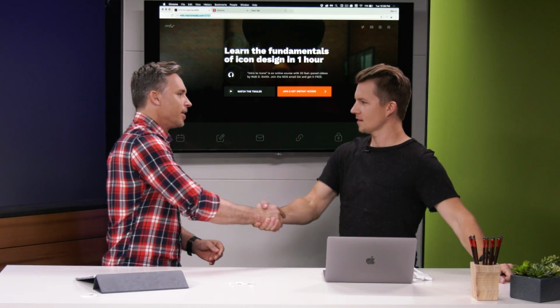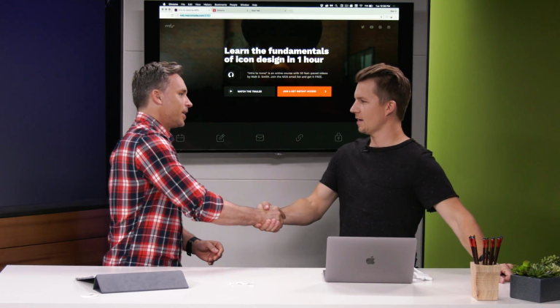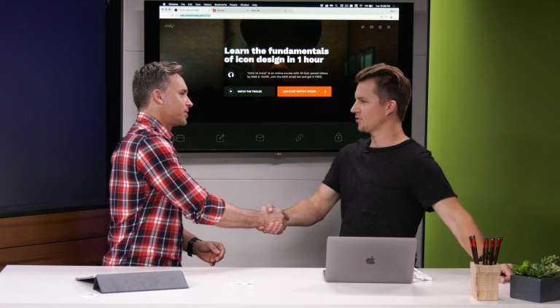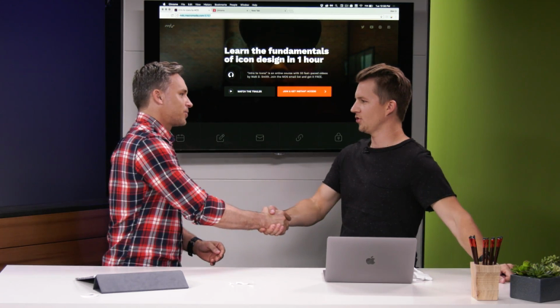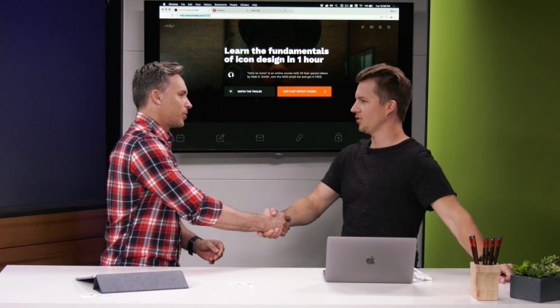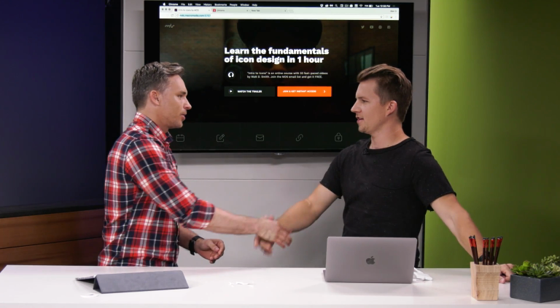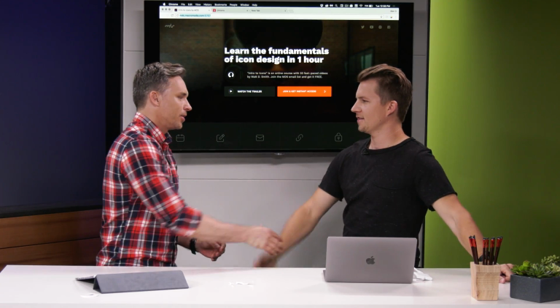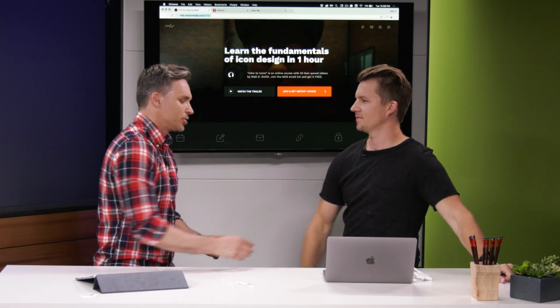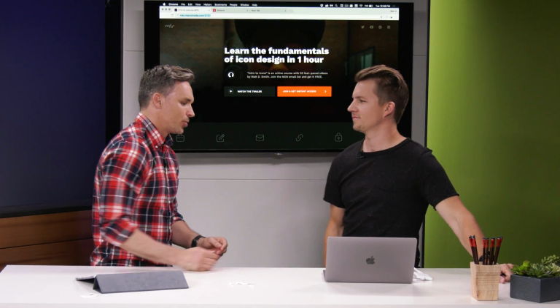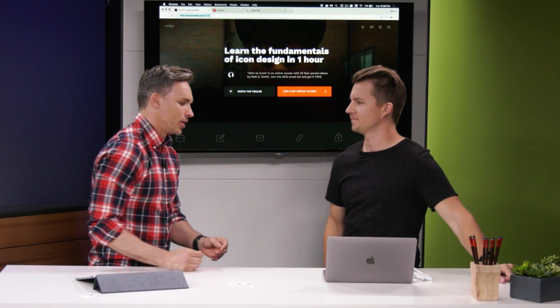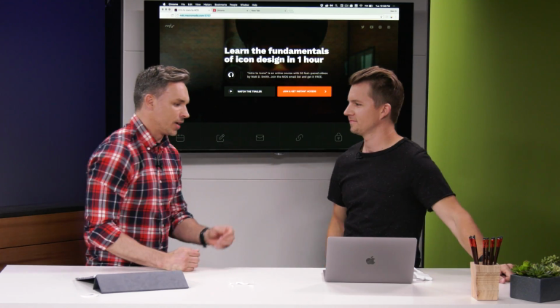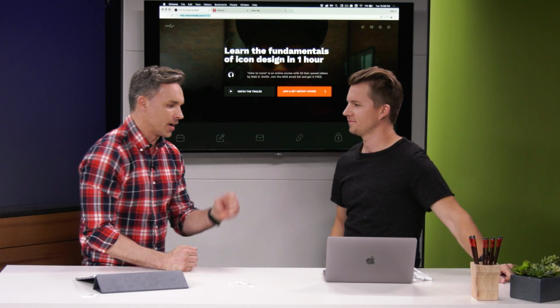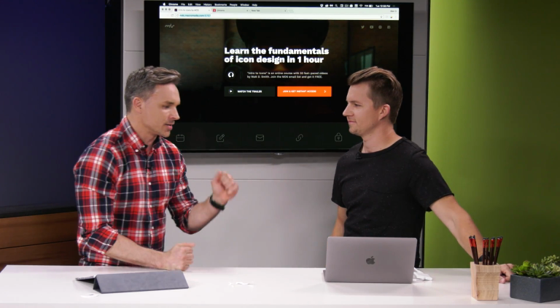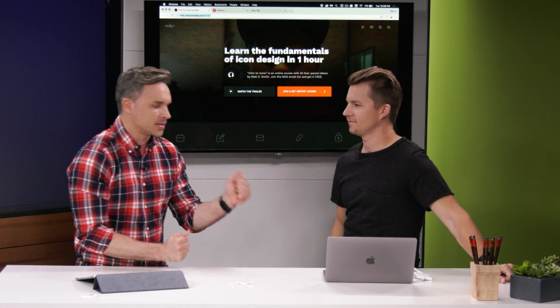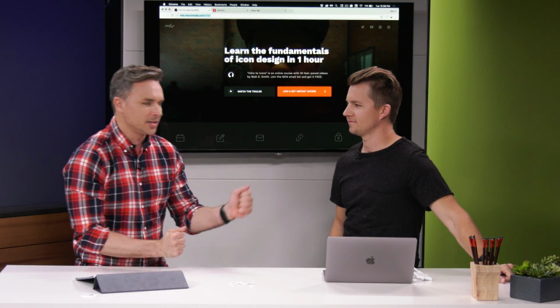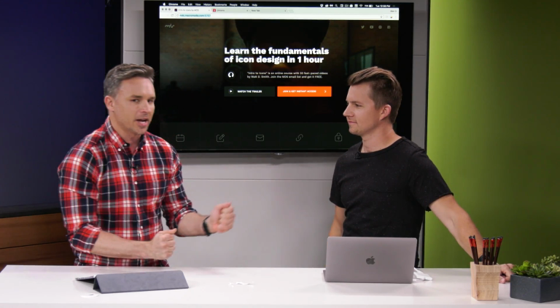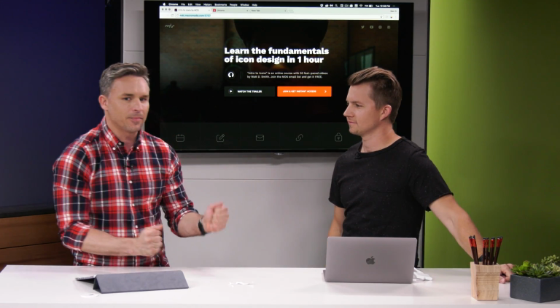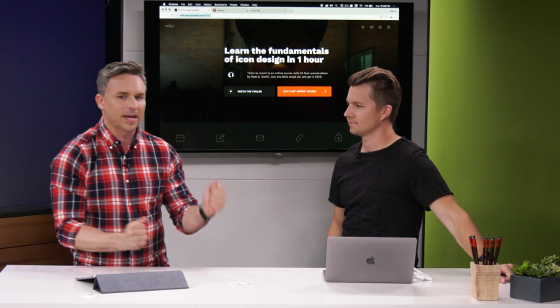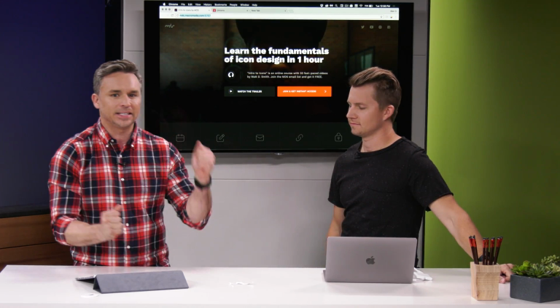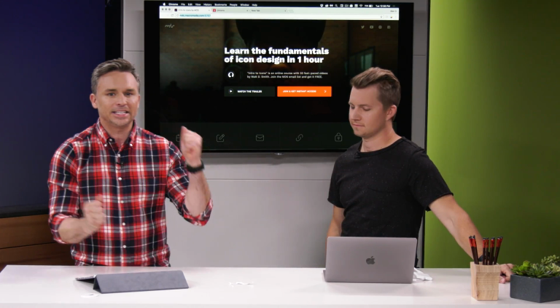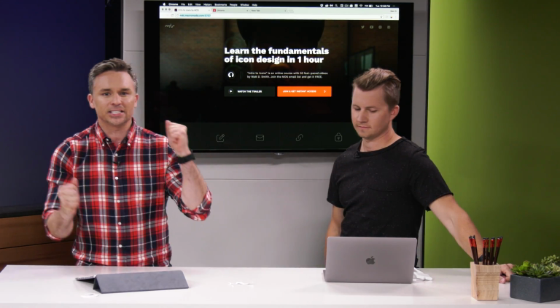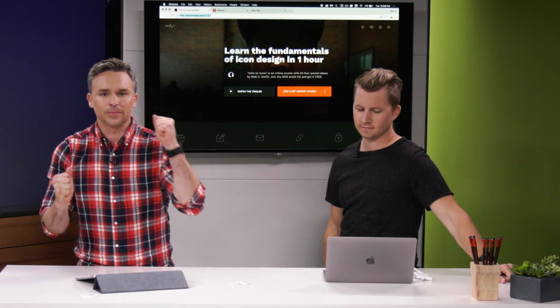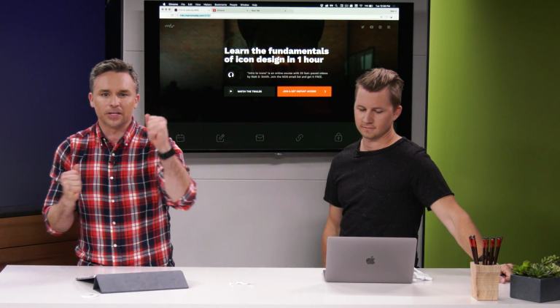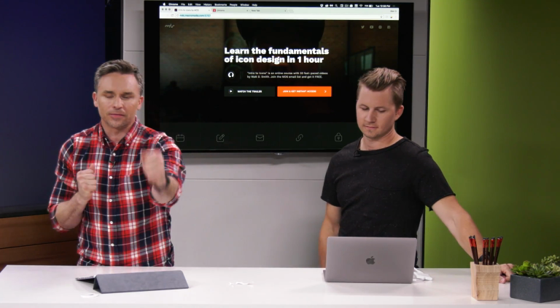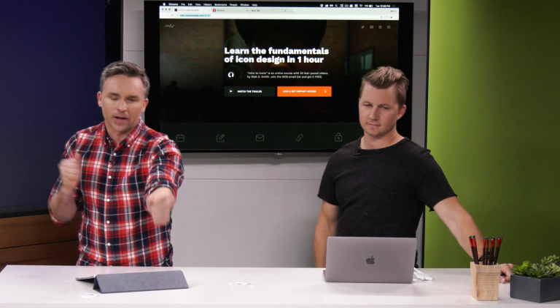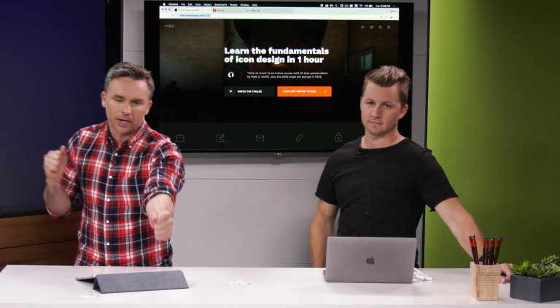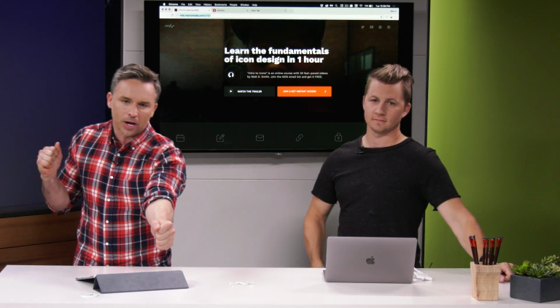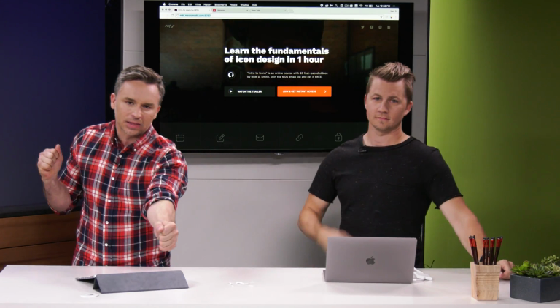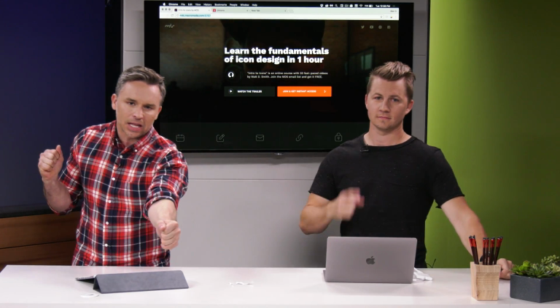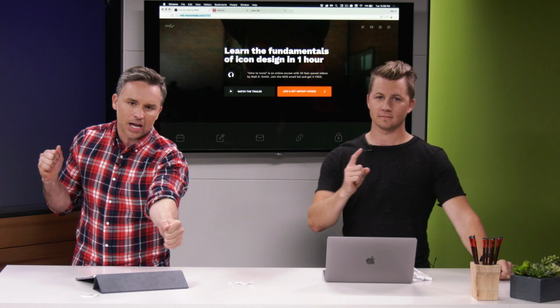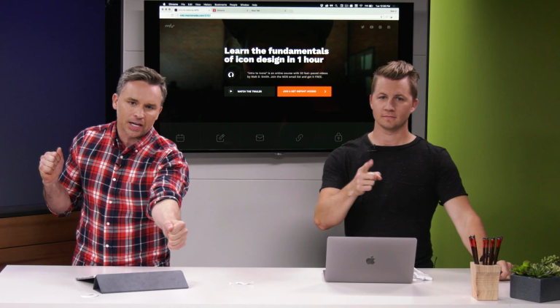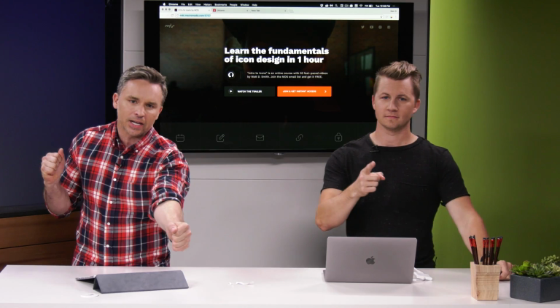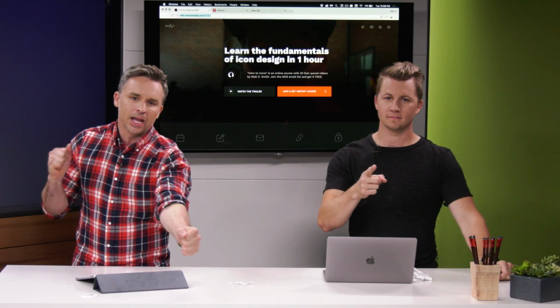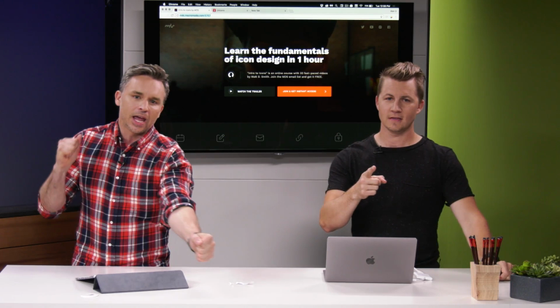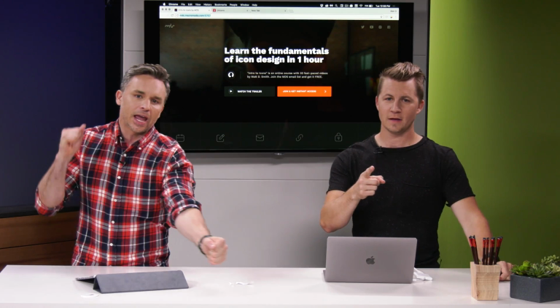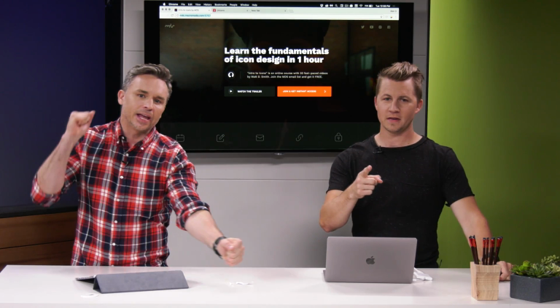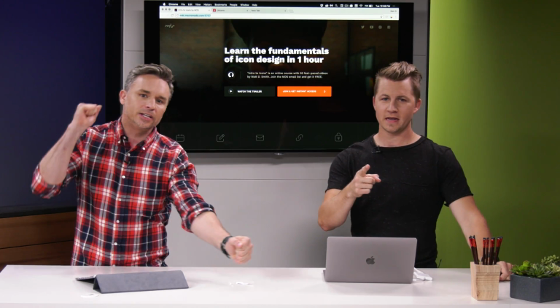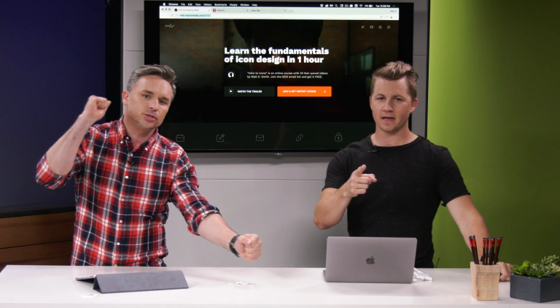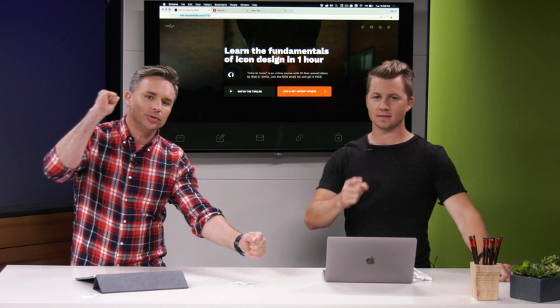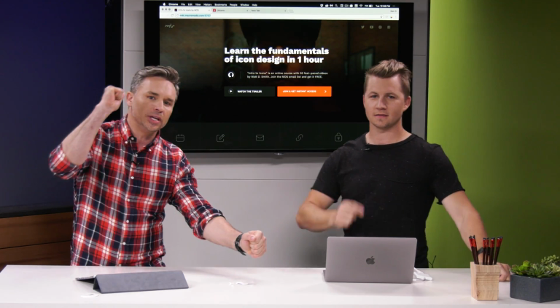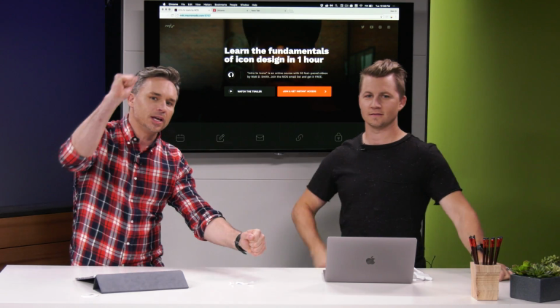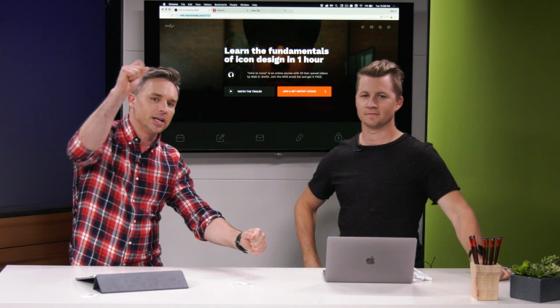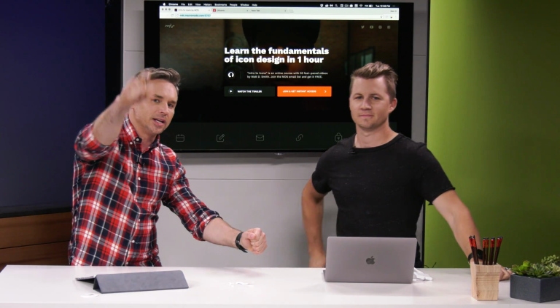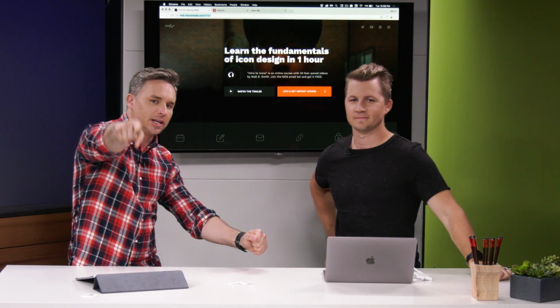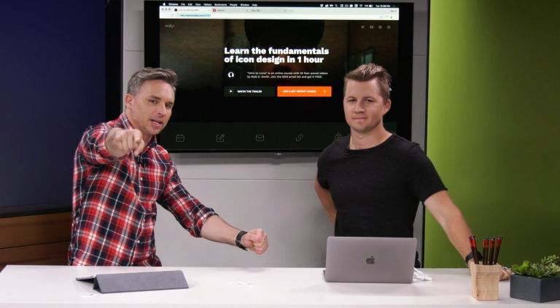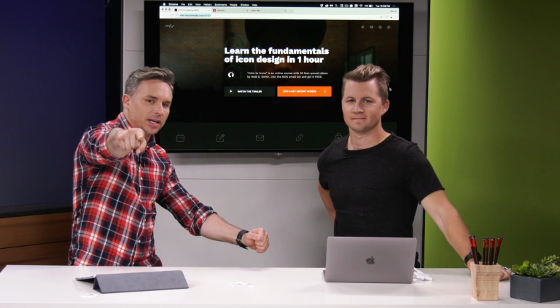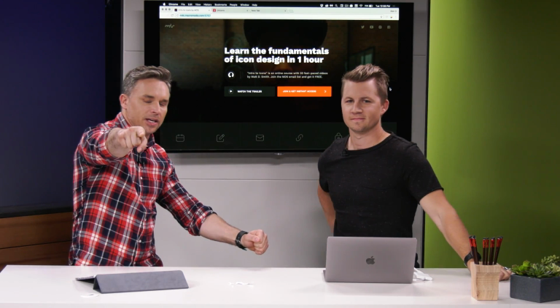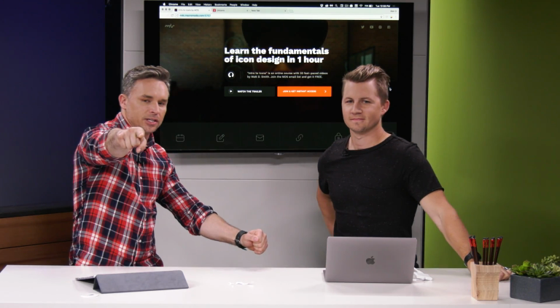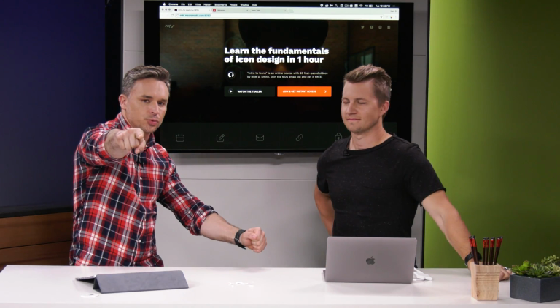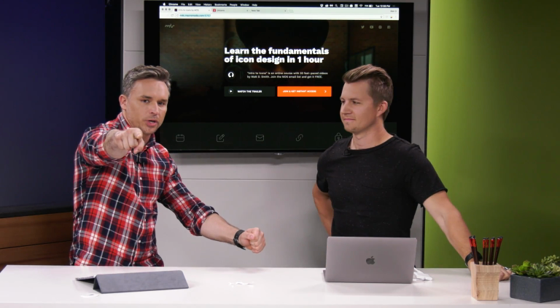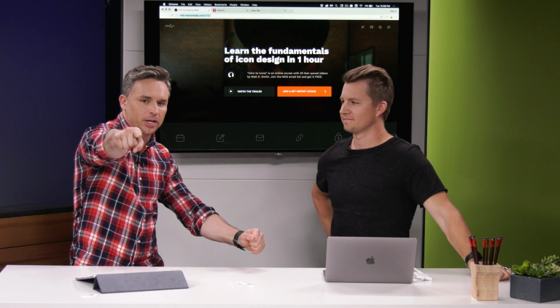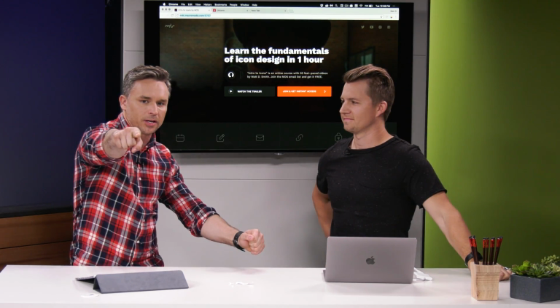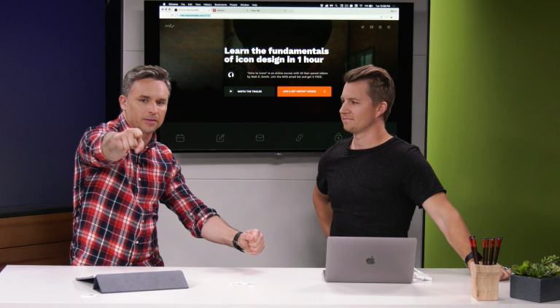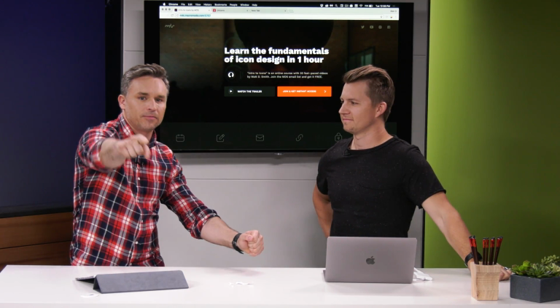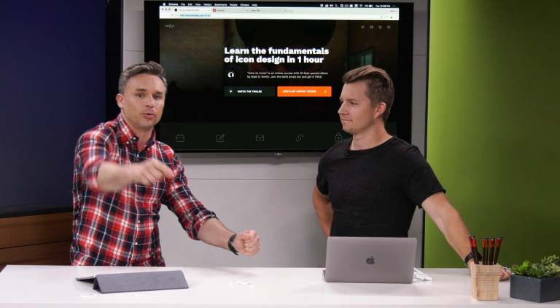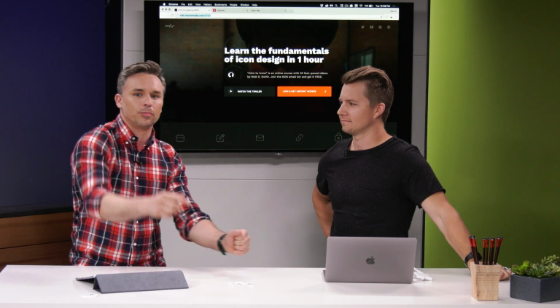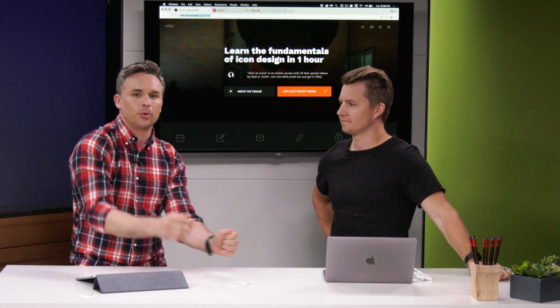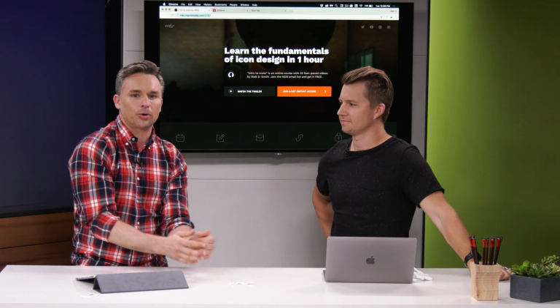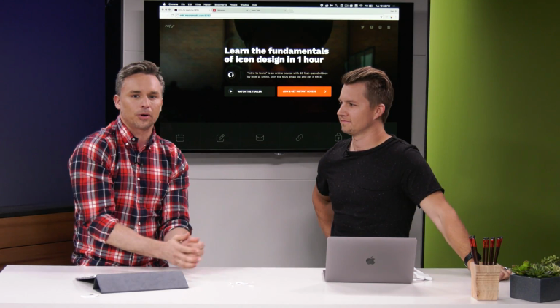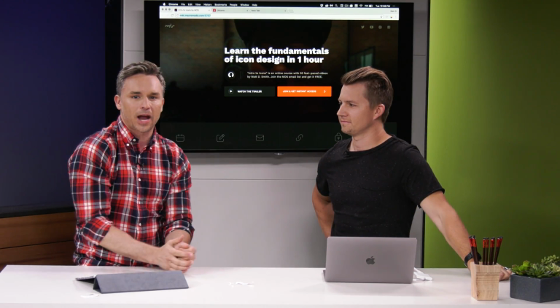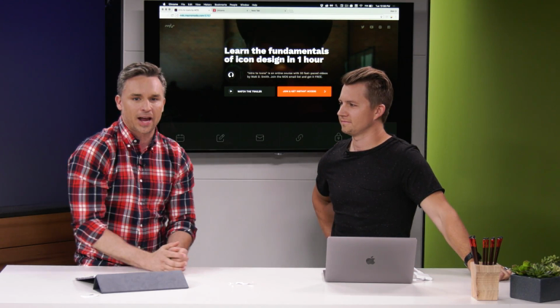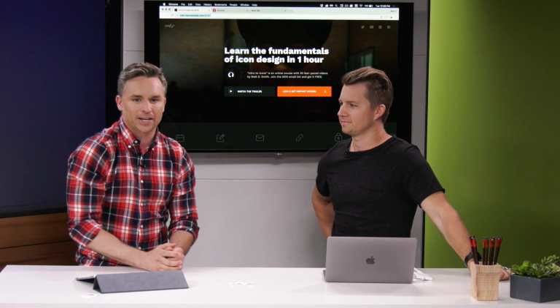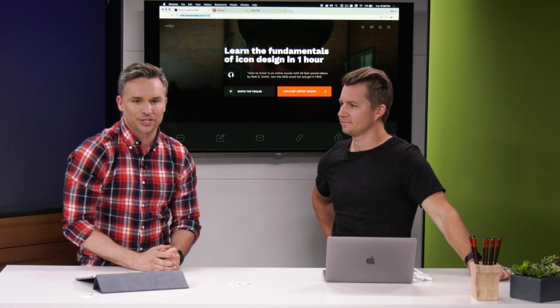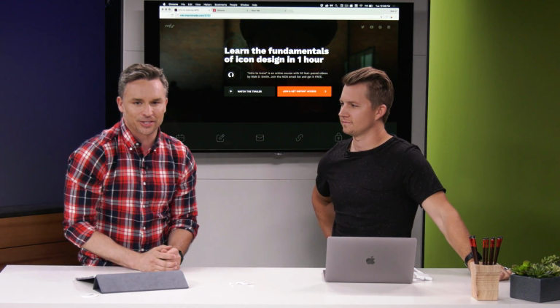Thanks for joining us today, Matt D. Smith — you can find him online. Tune in each week for more action.